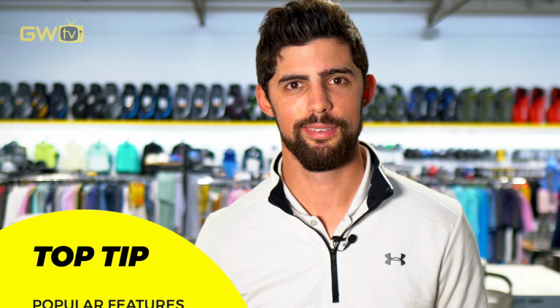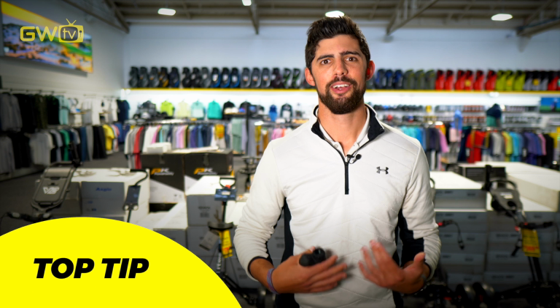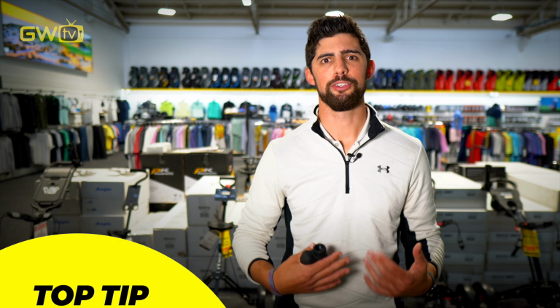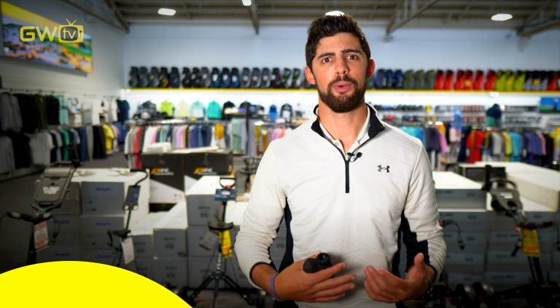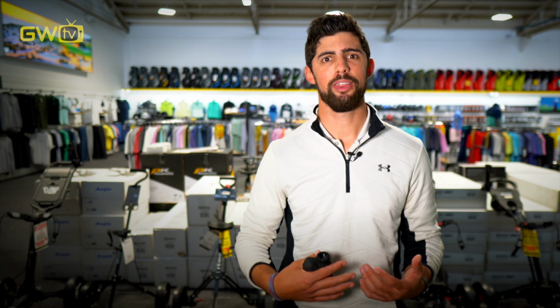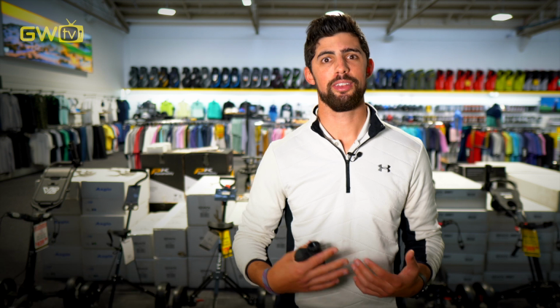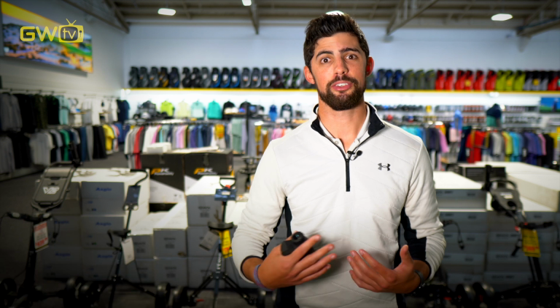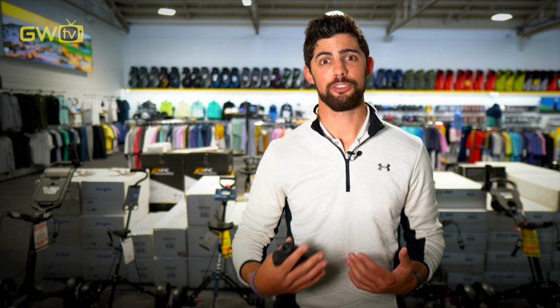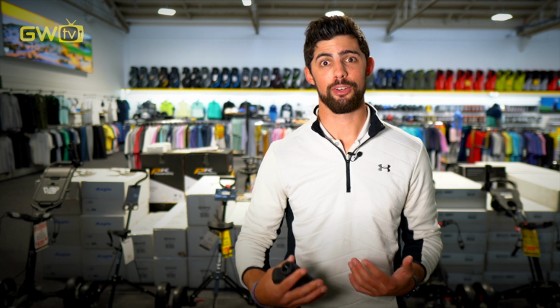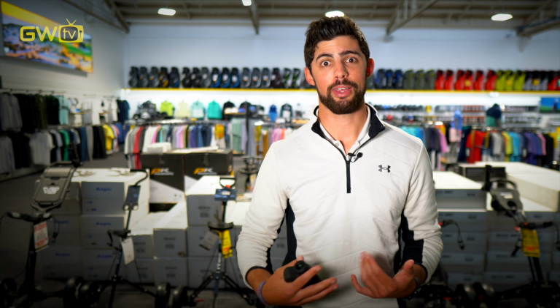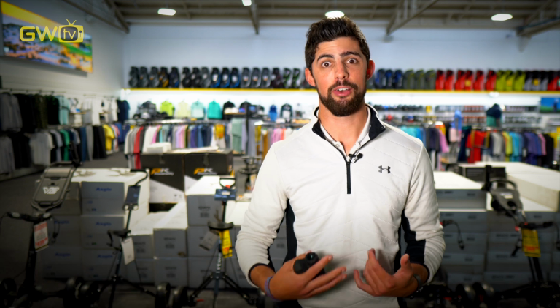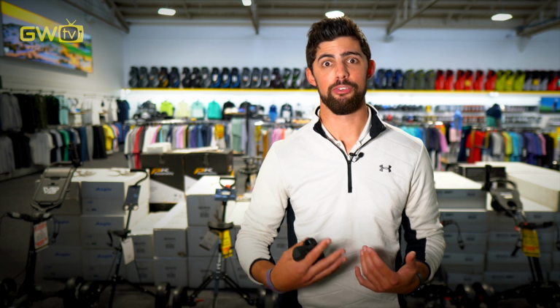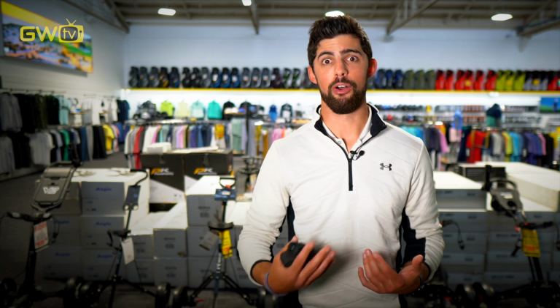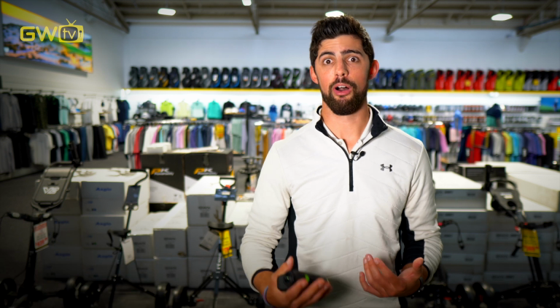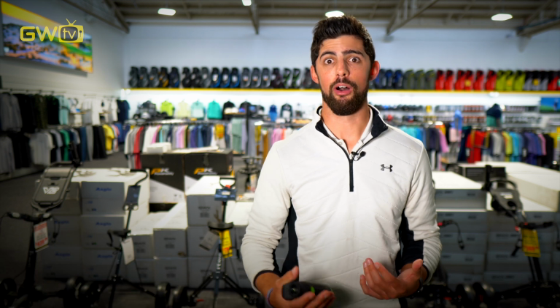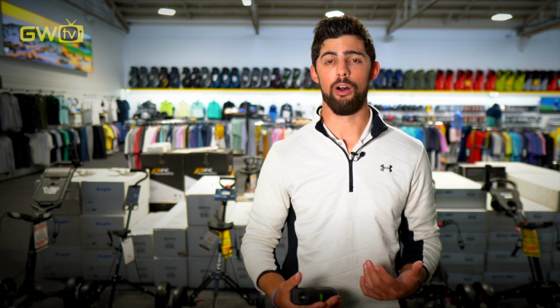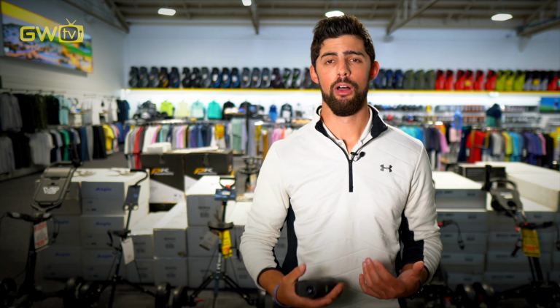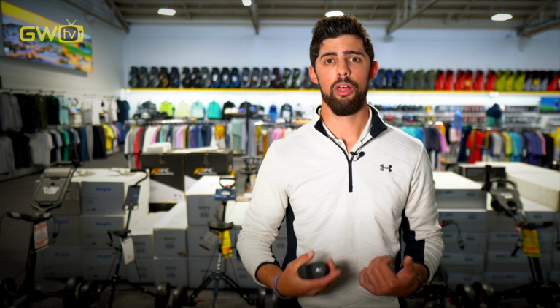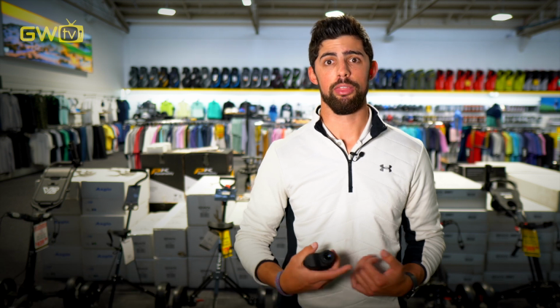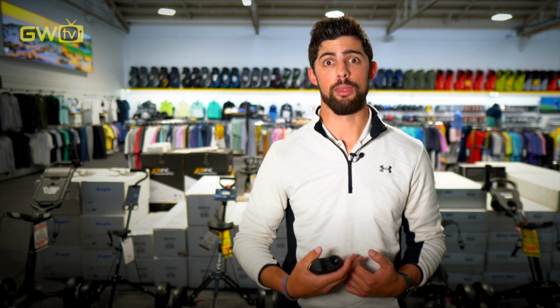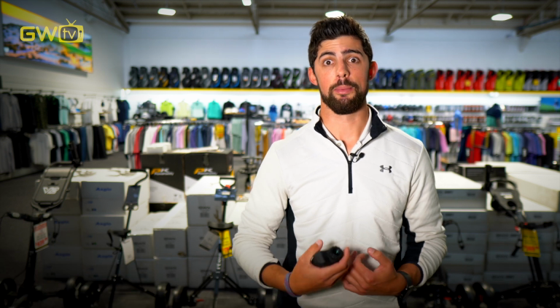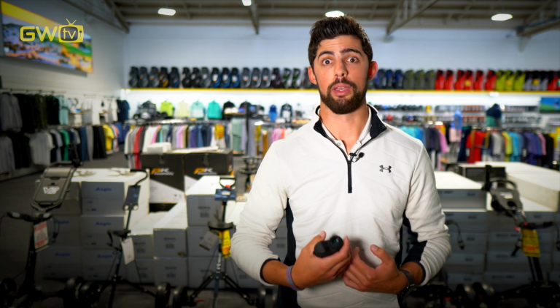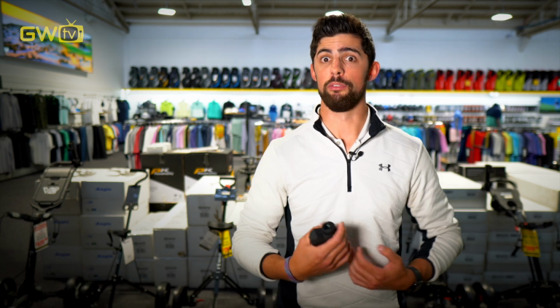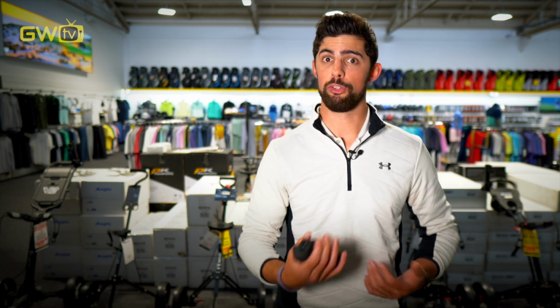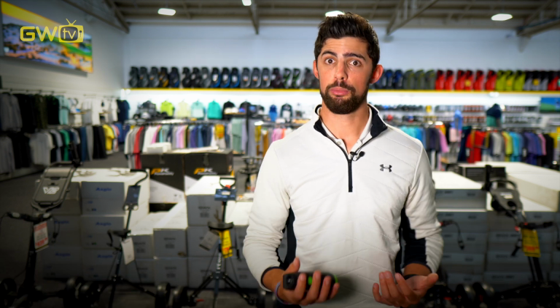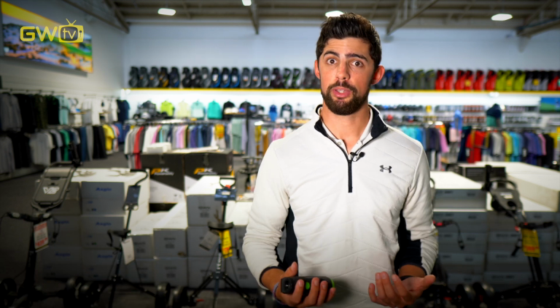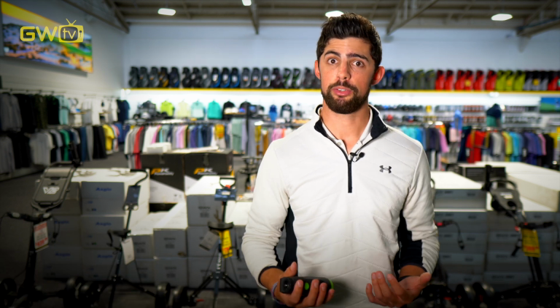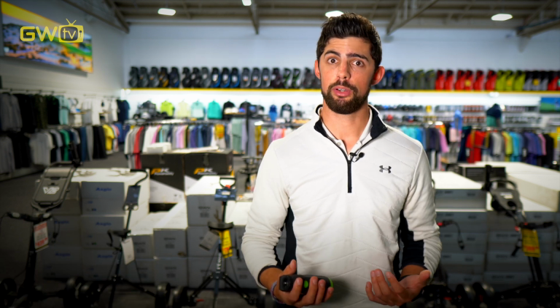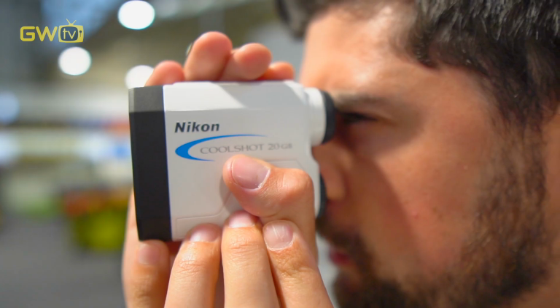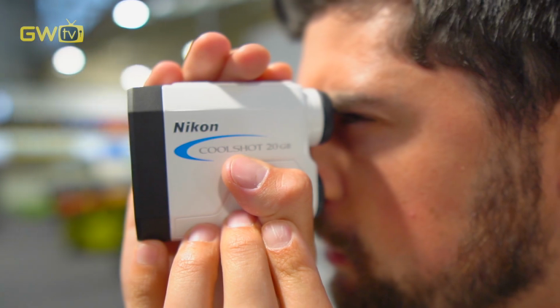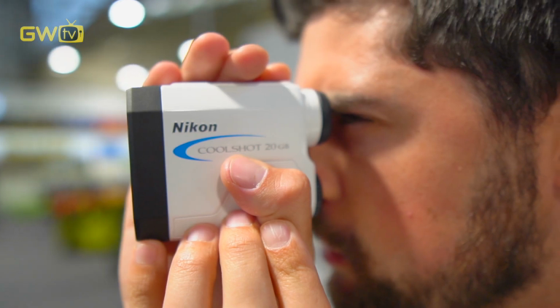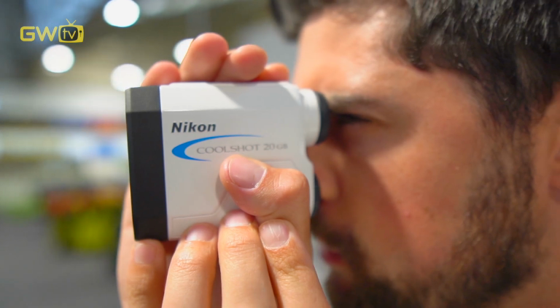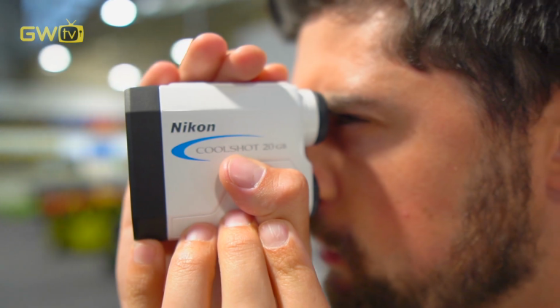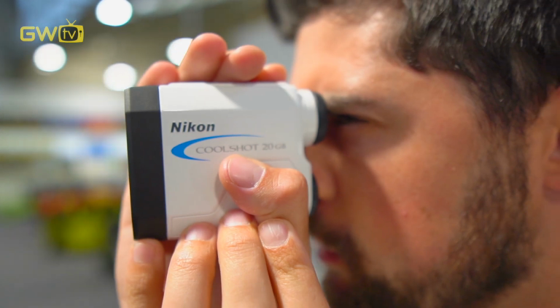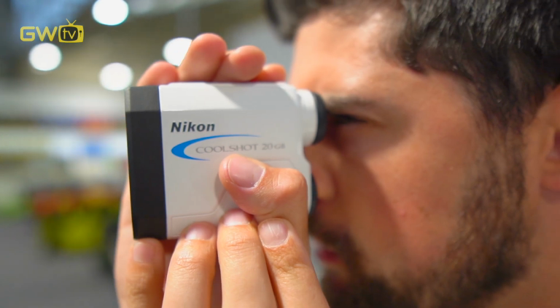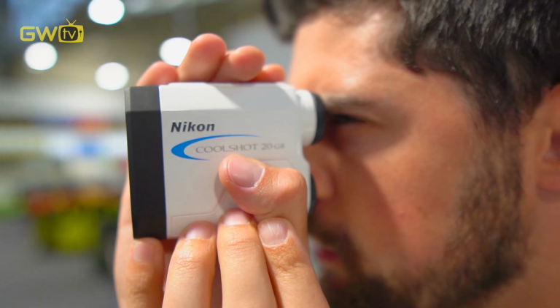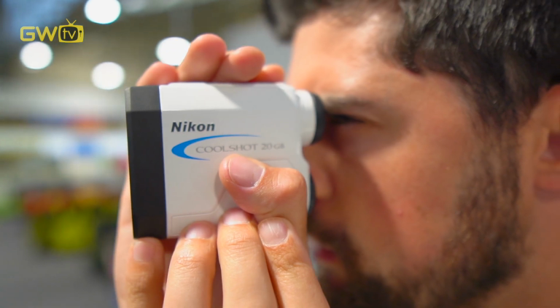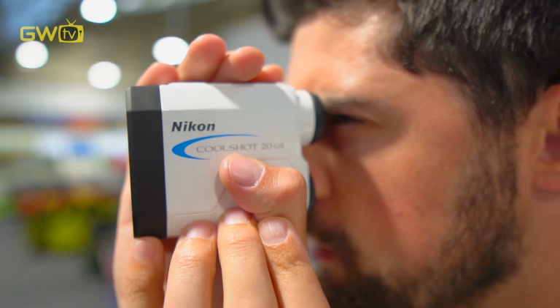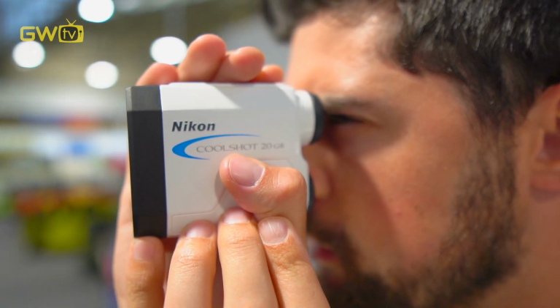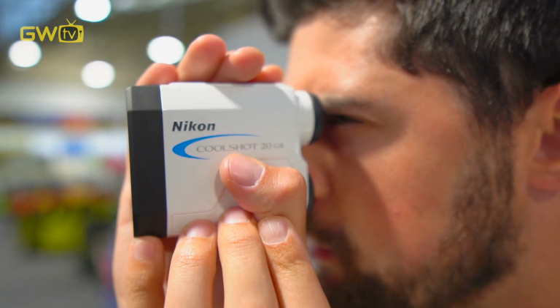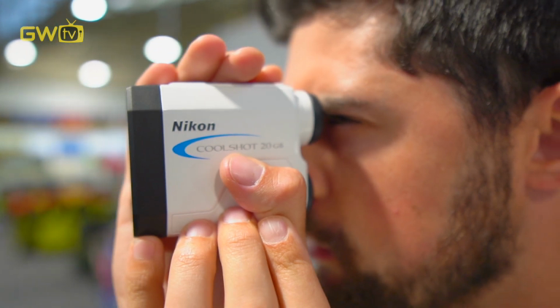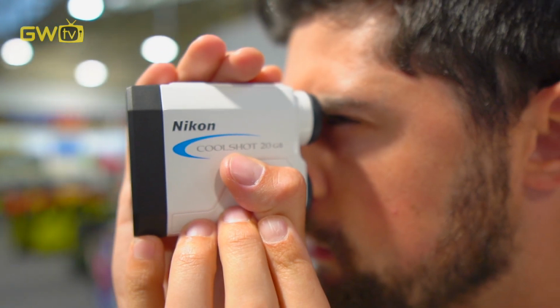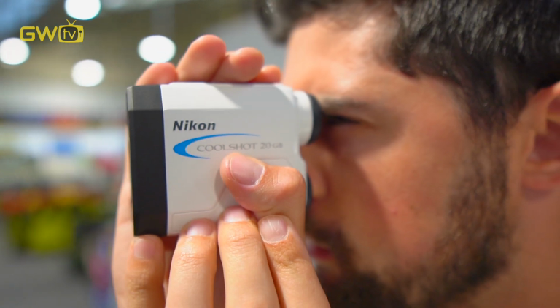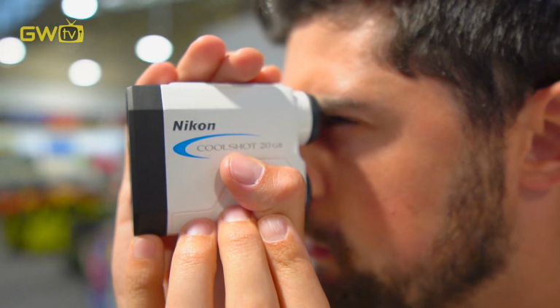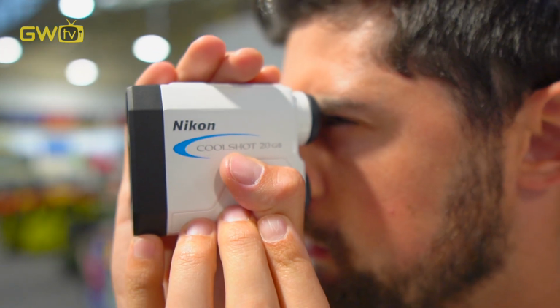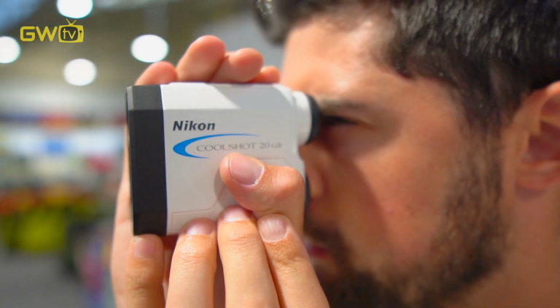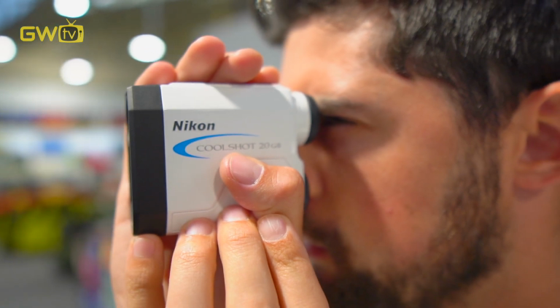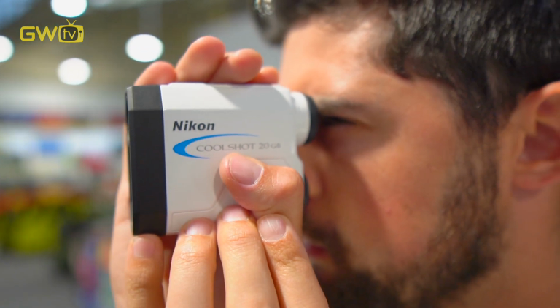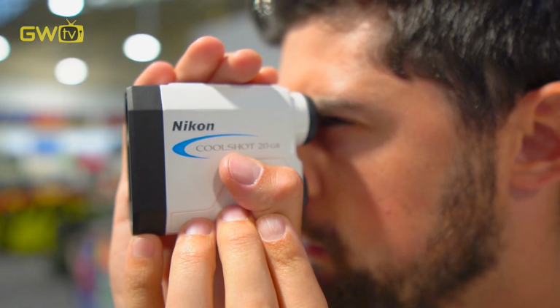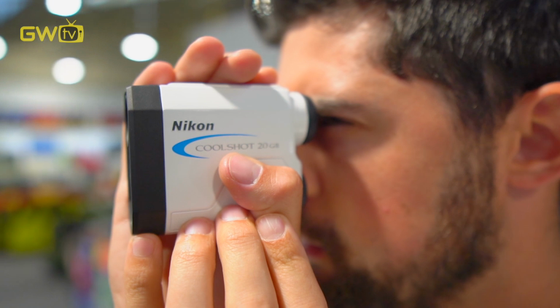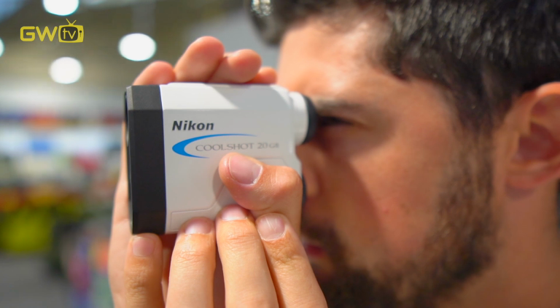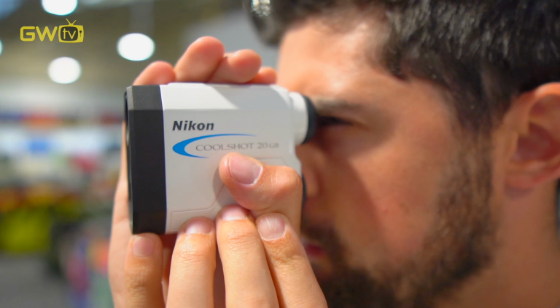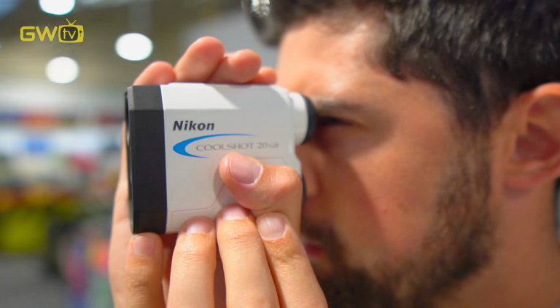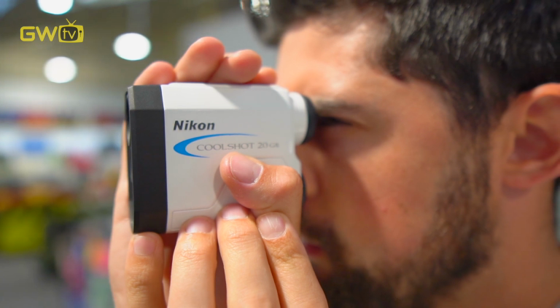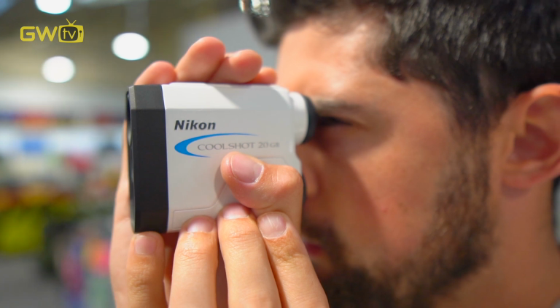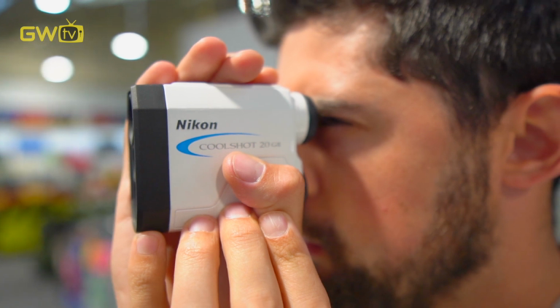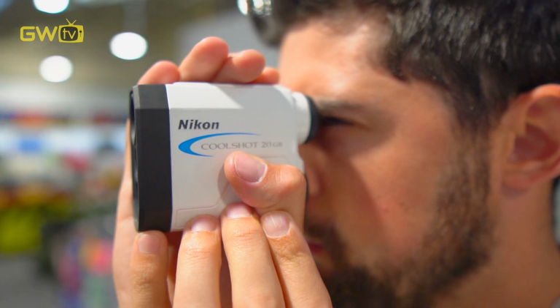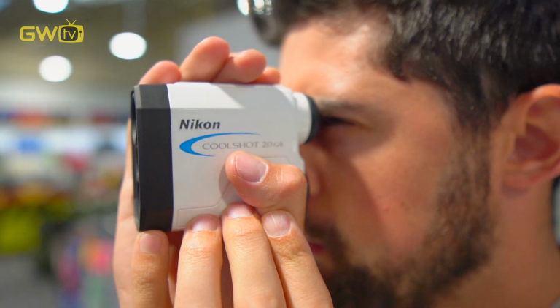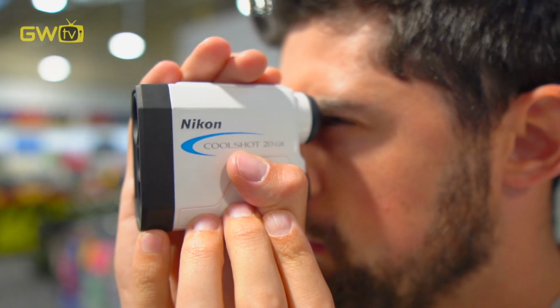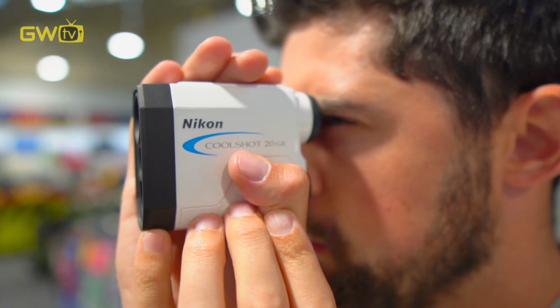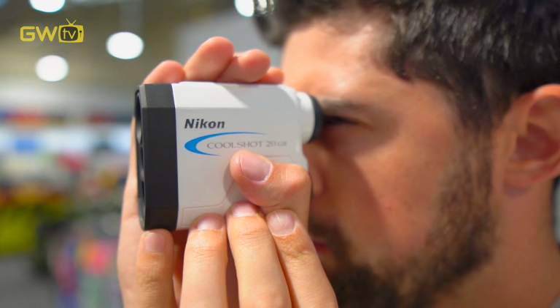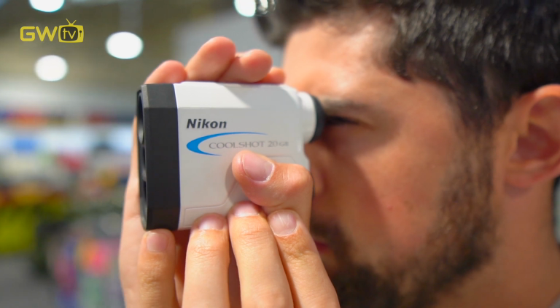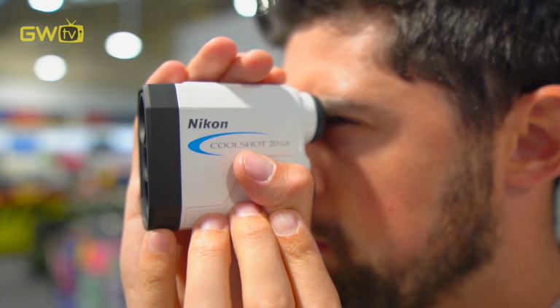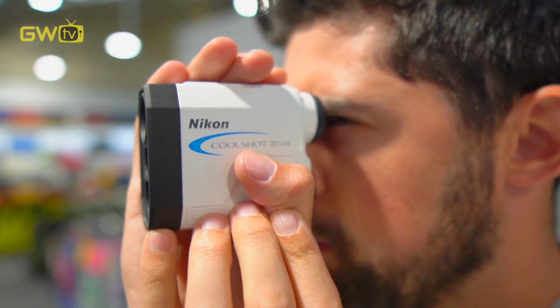Some other things to look out for are the amount of zoom the unit has, whether the unit is waterproof, and whether the batteries are easily replaceable.